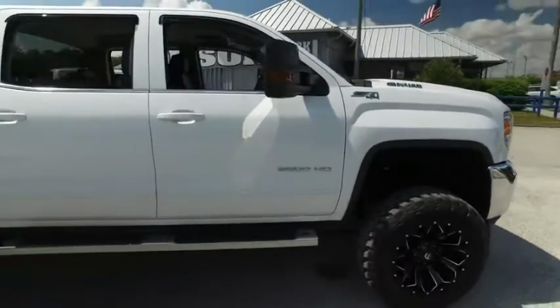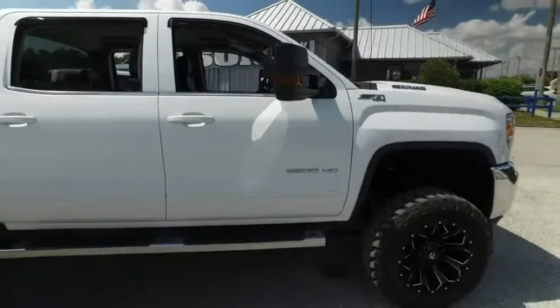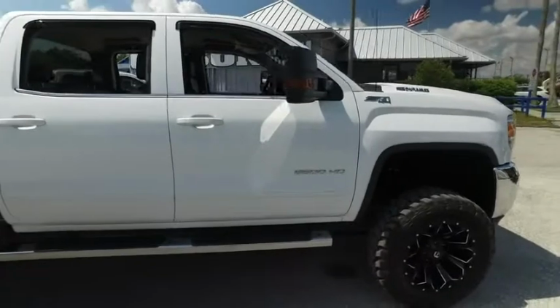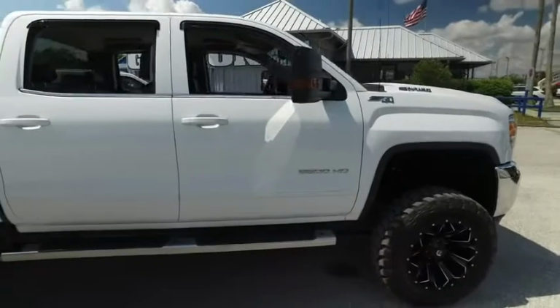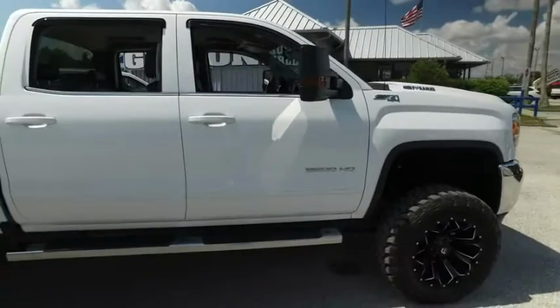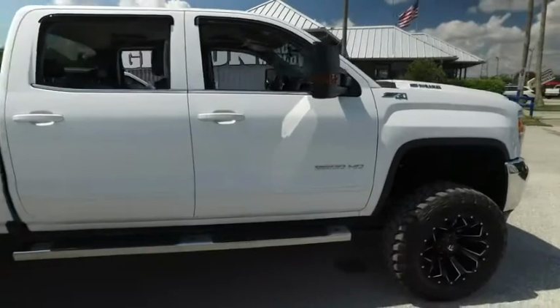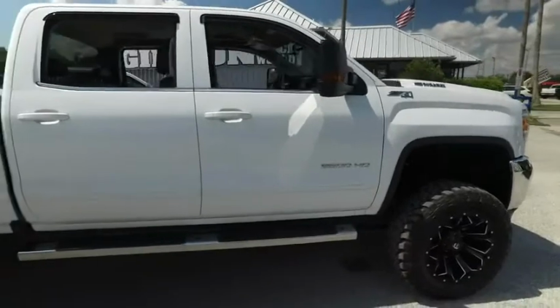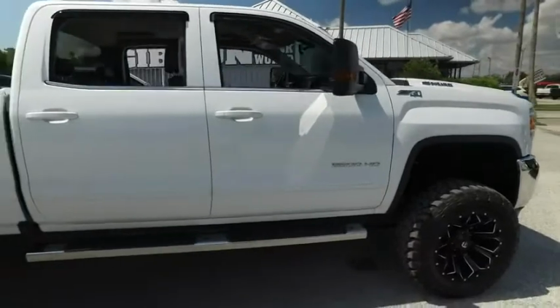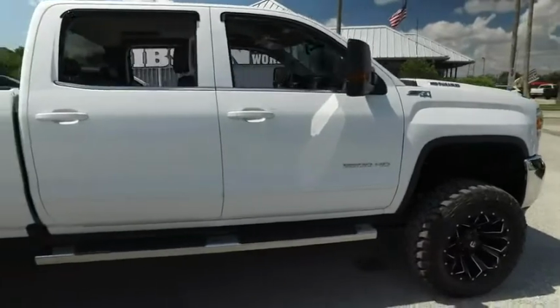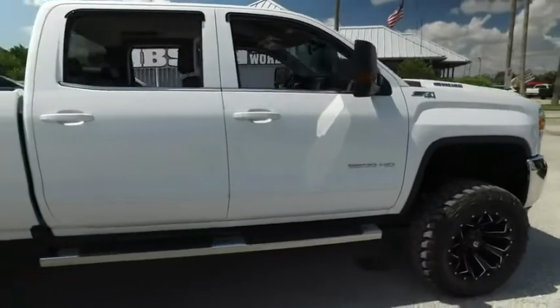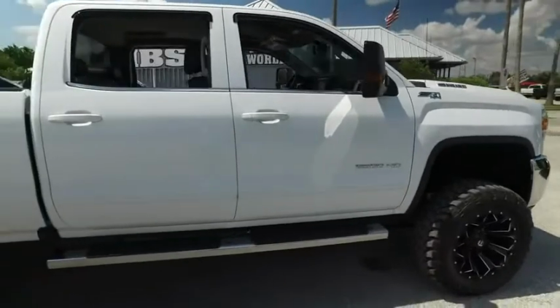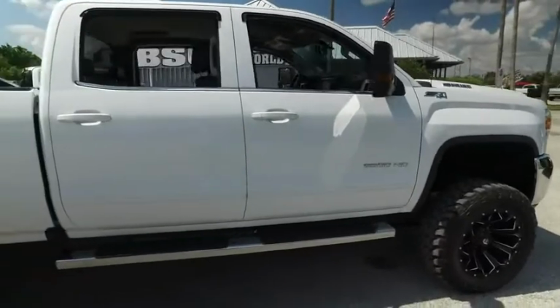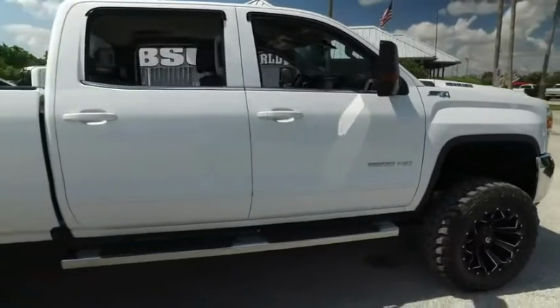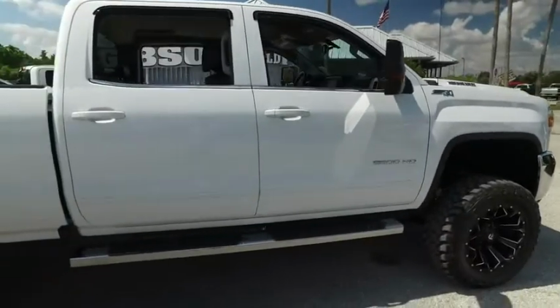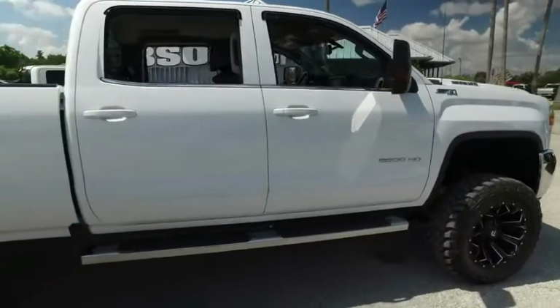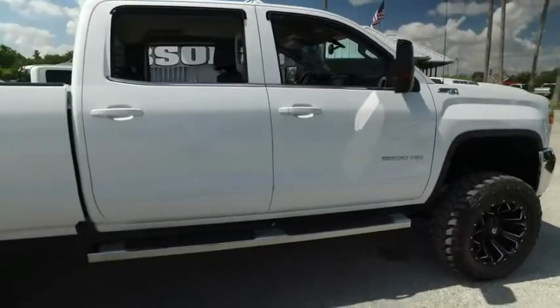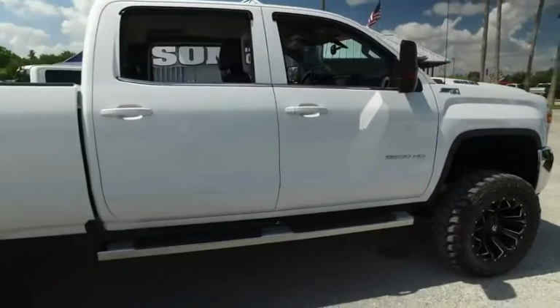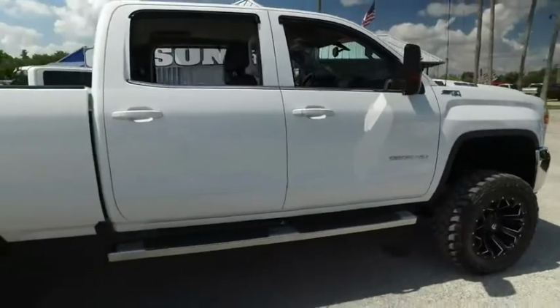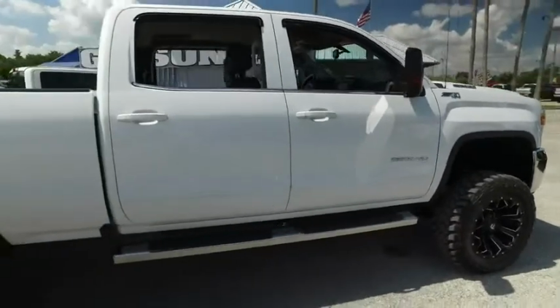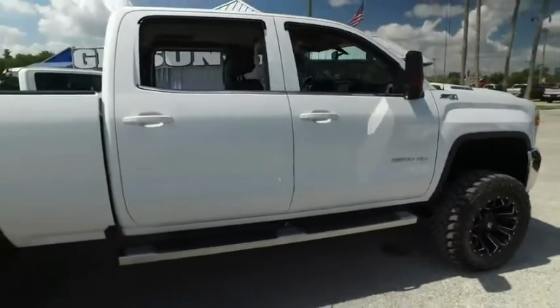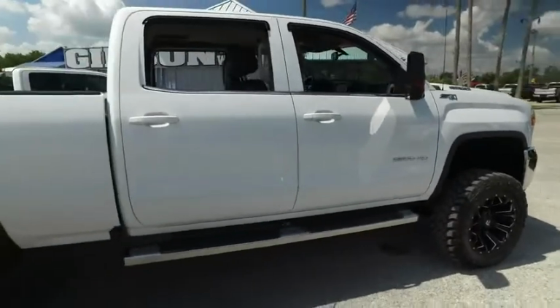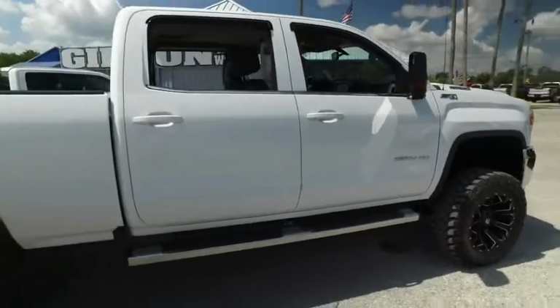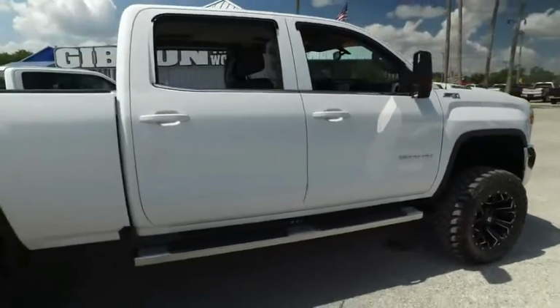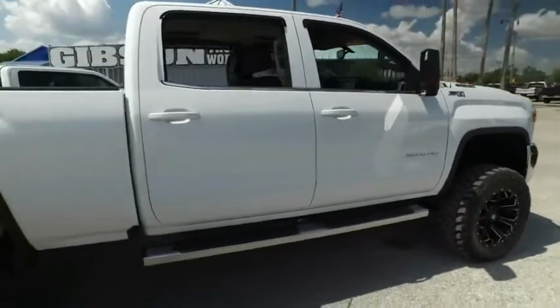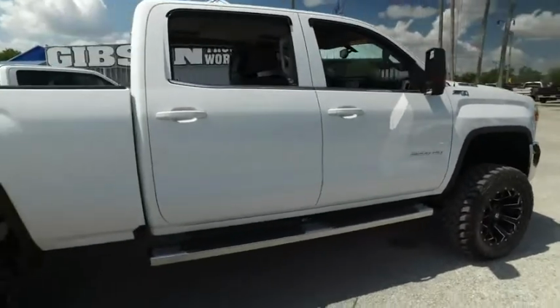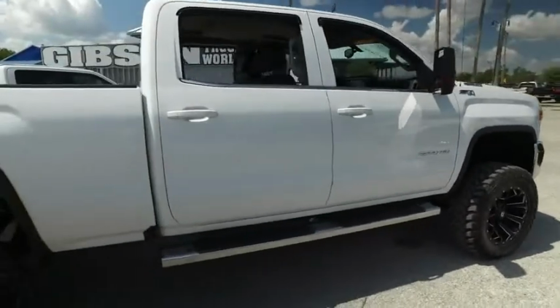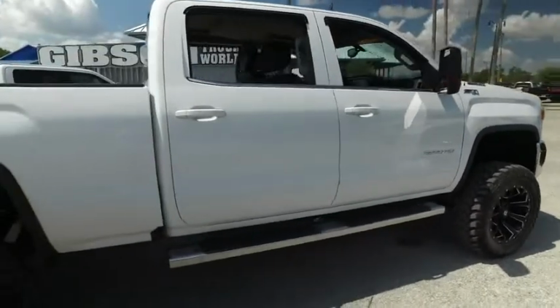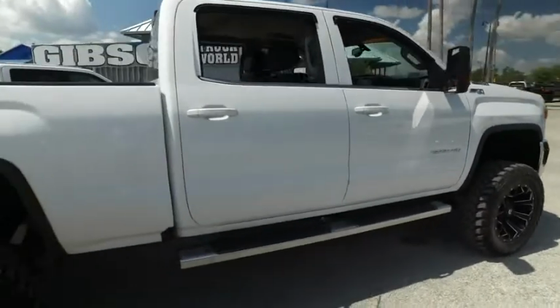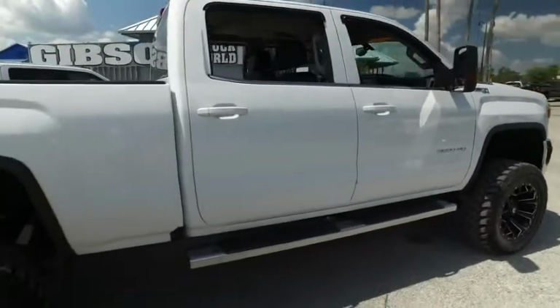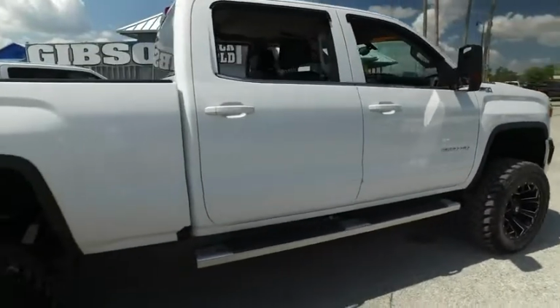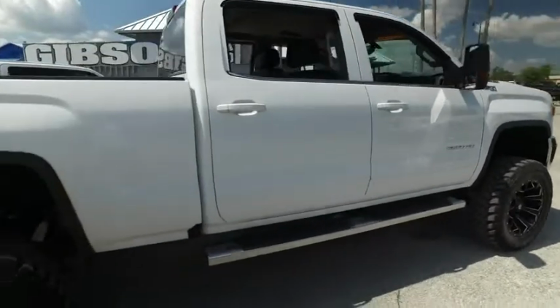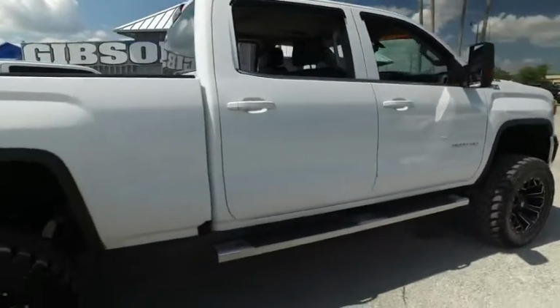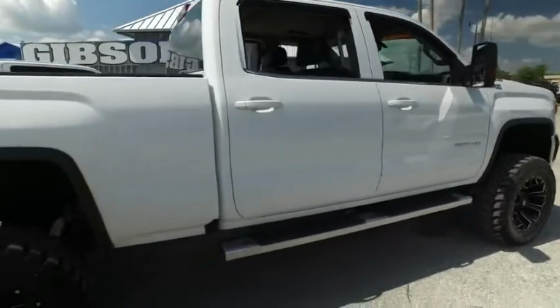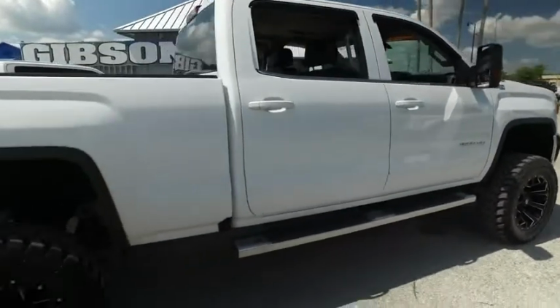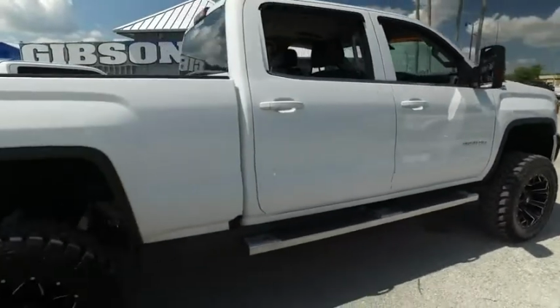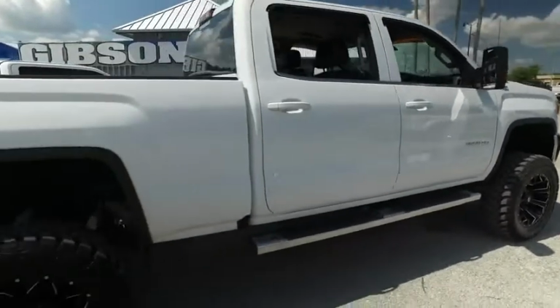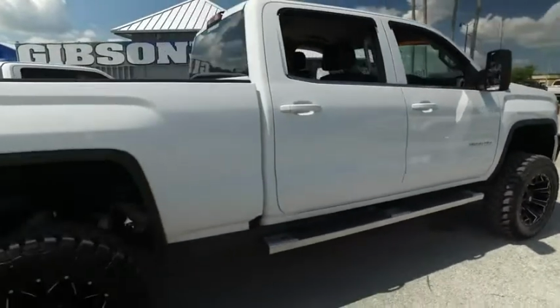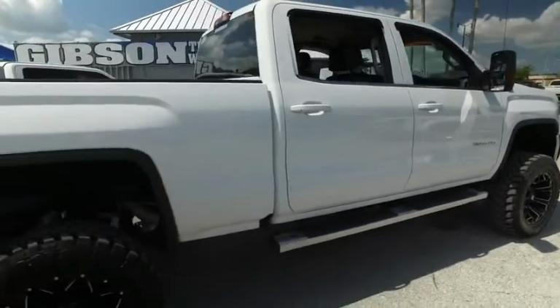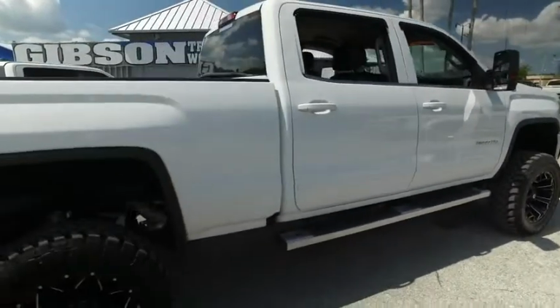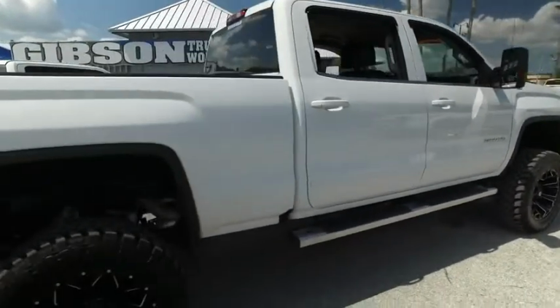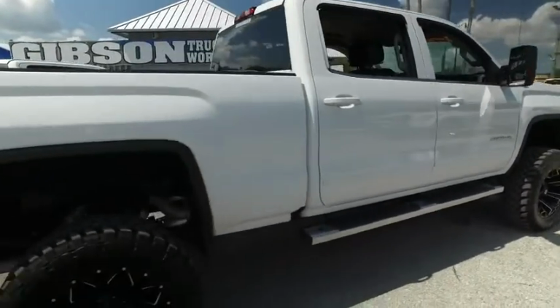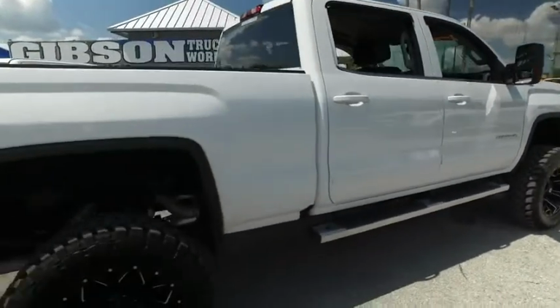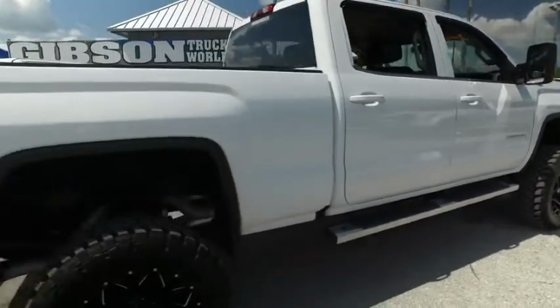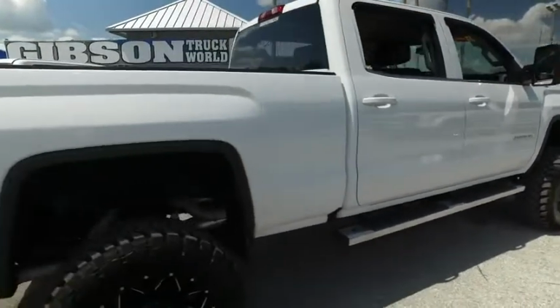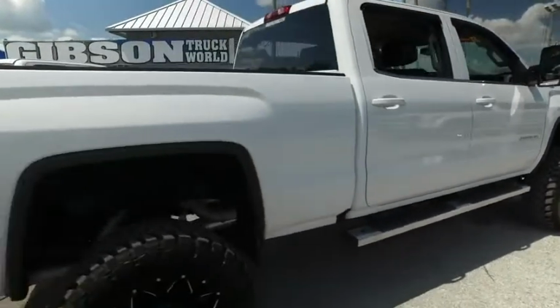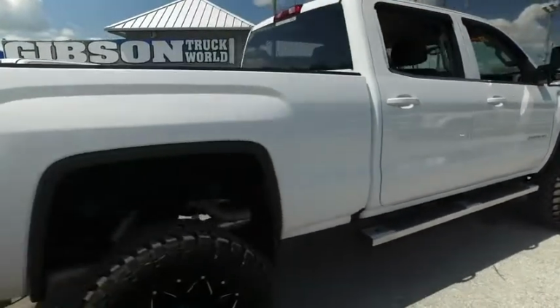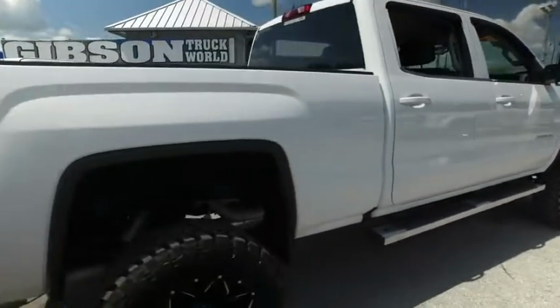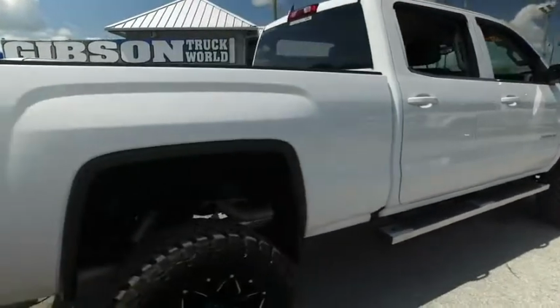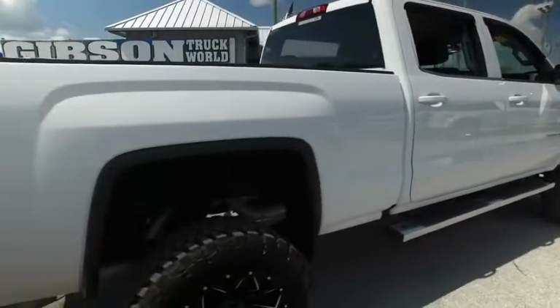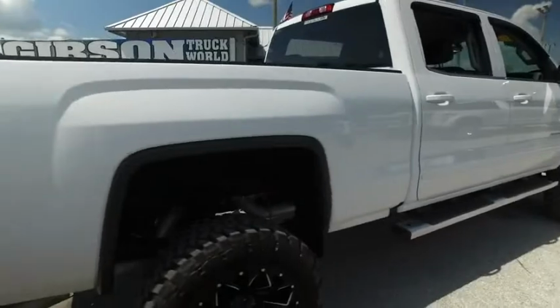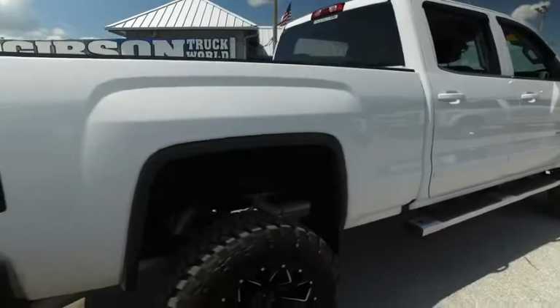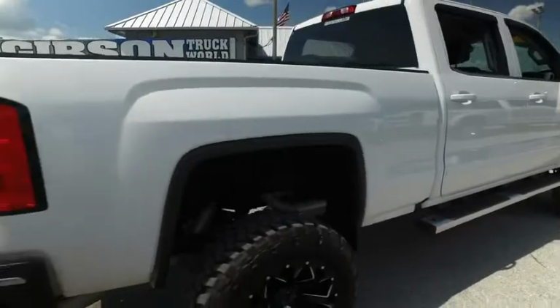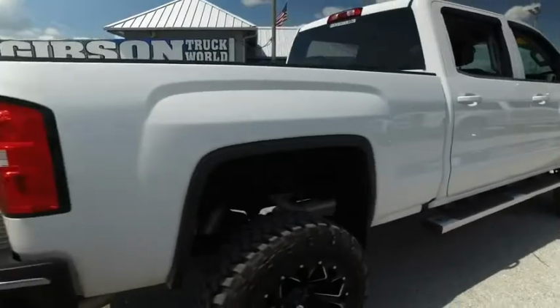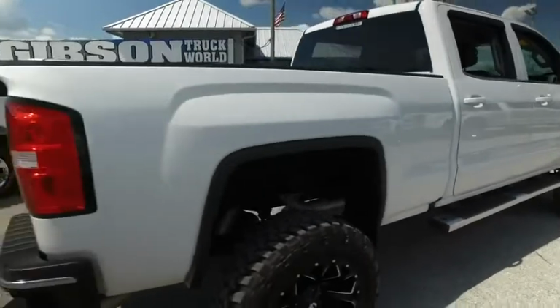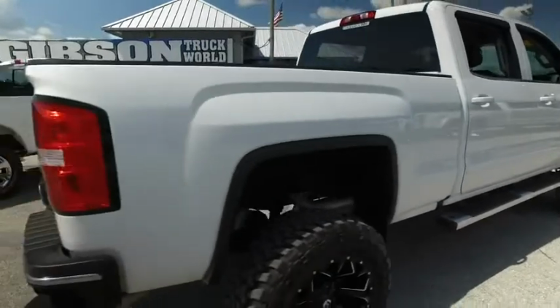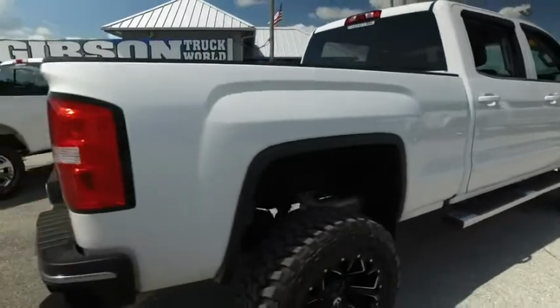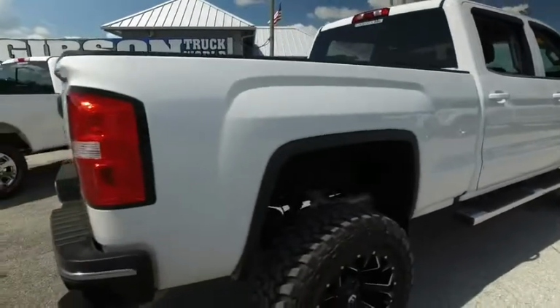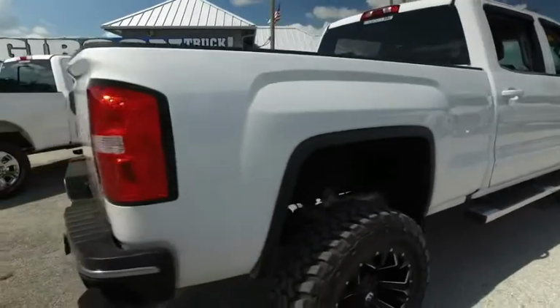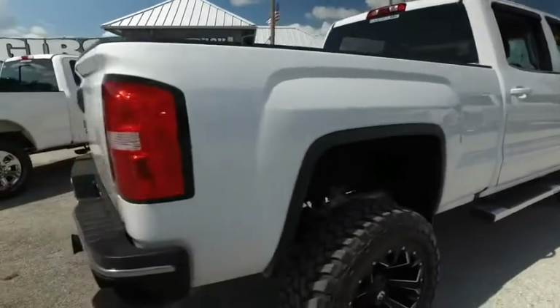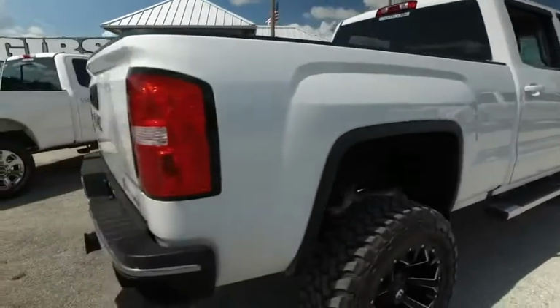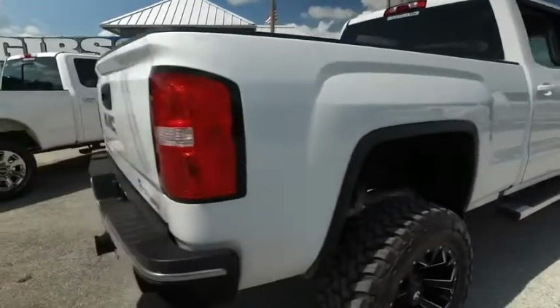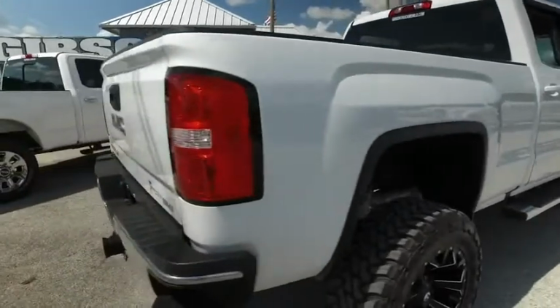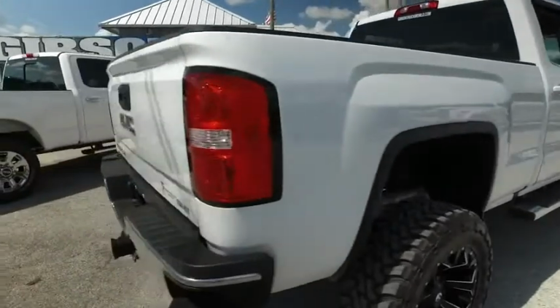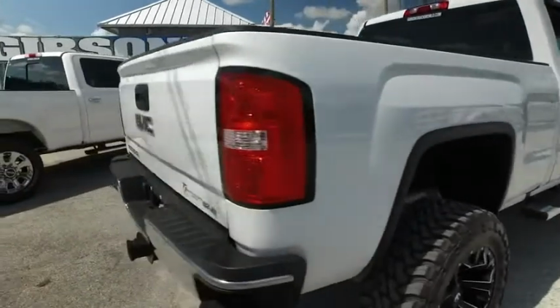Carfax, one owner. Brand new tires, brand new wheels, that brand new Pro Comp Lift. This thing is a beast that's ready to feast.